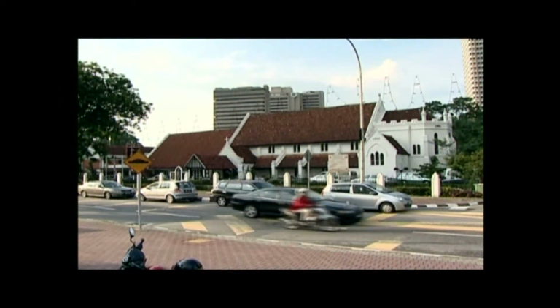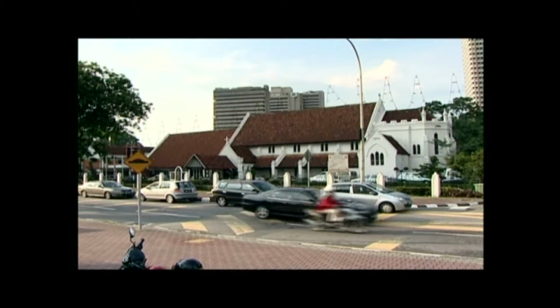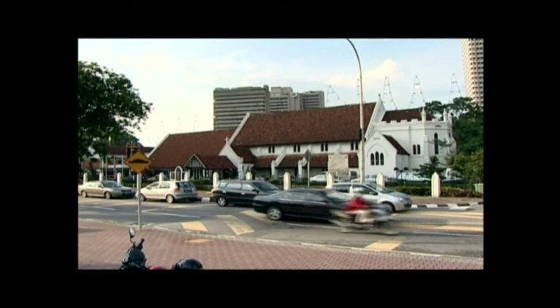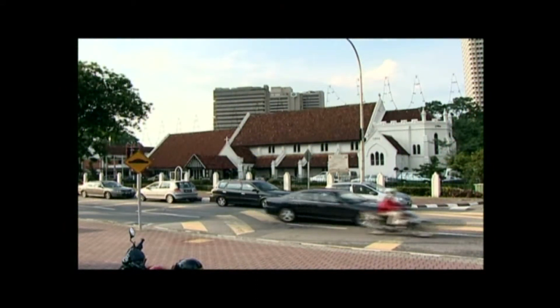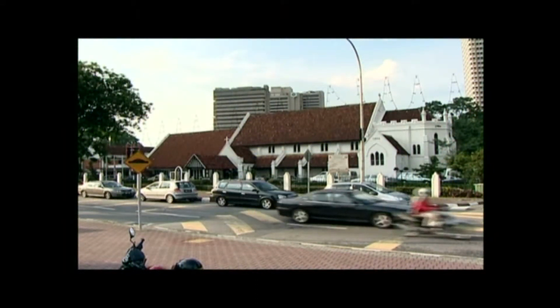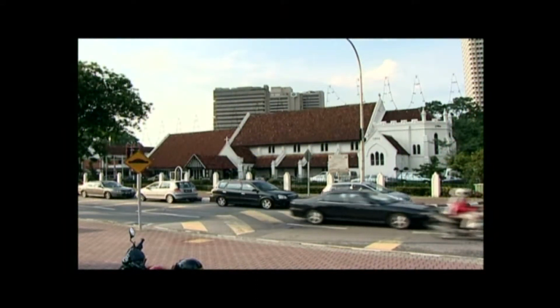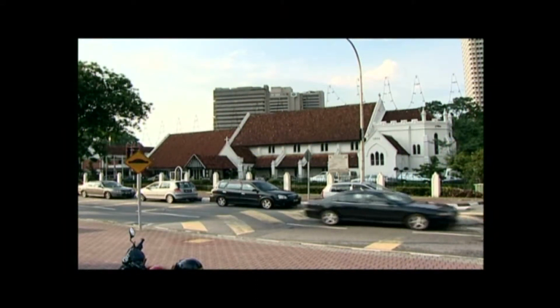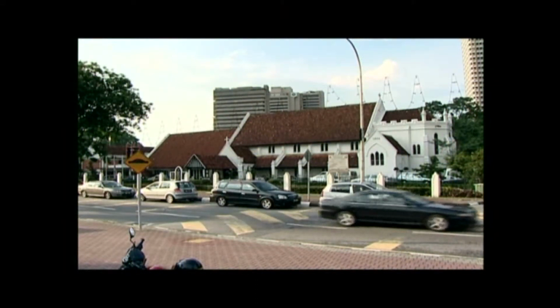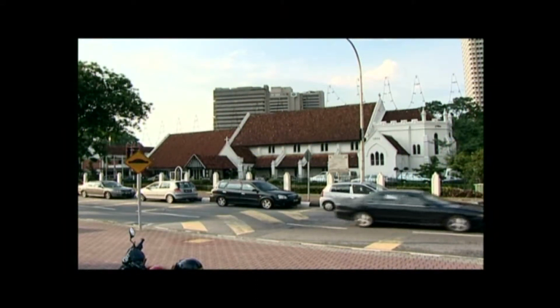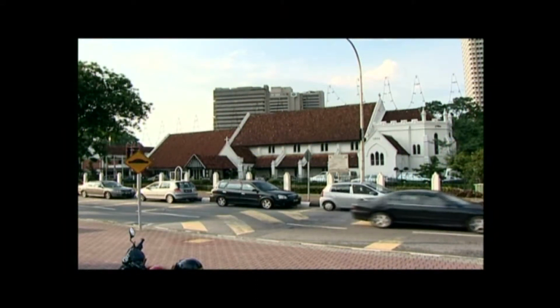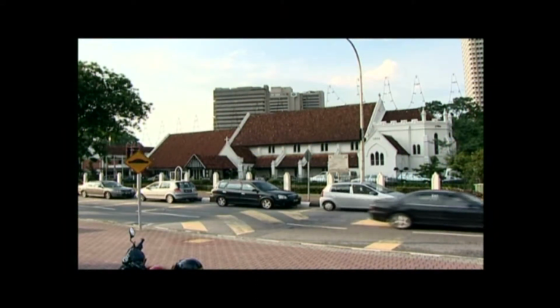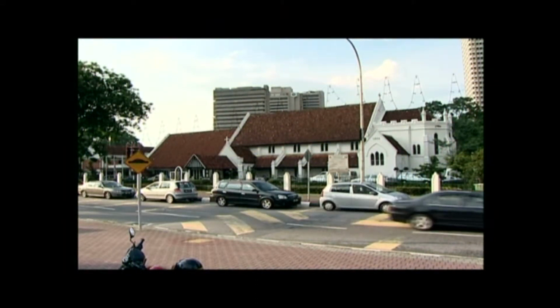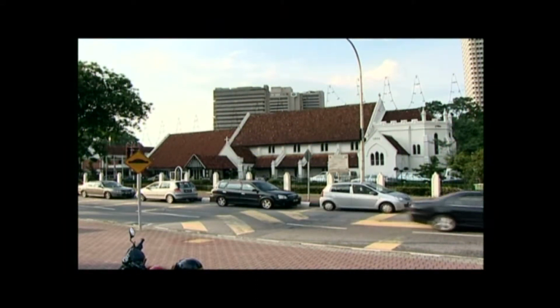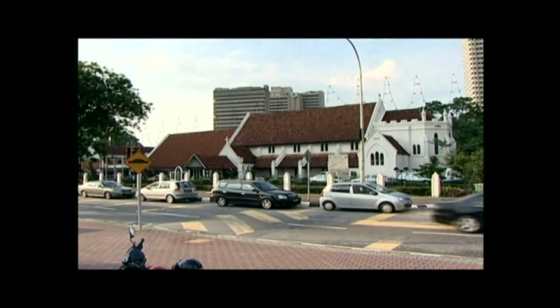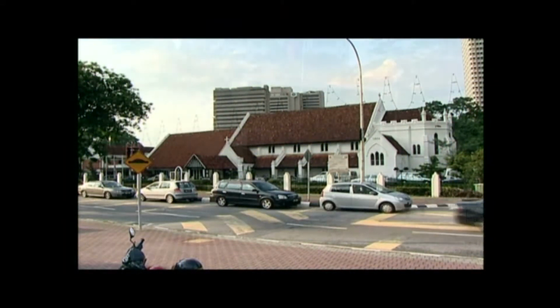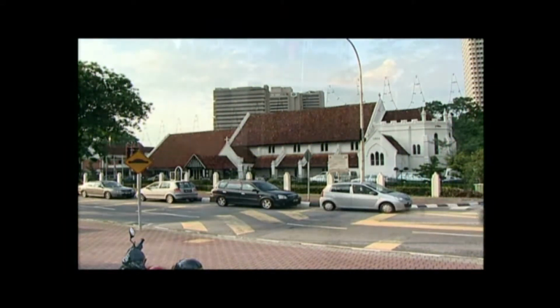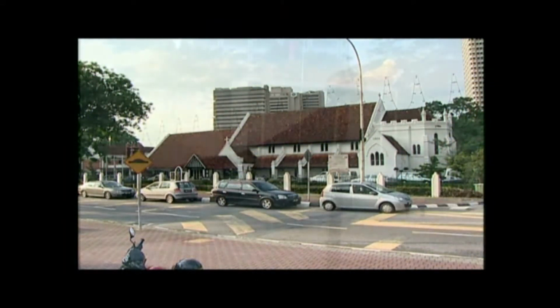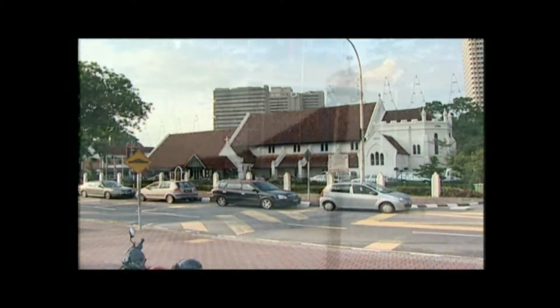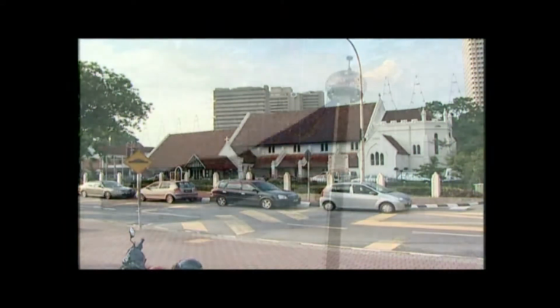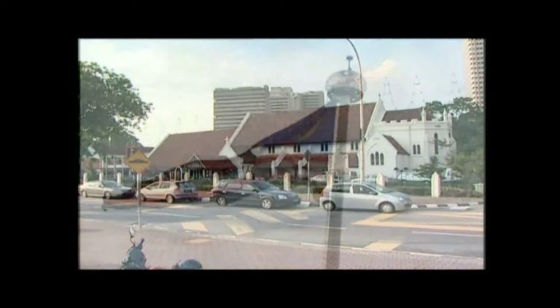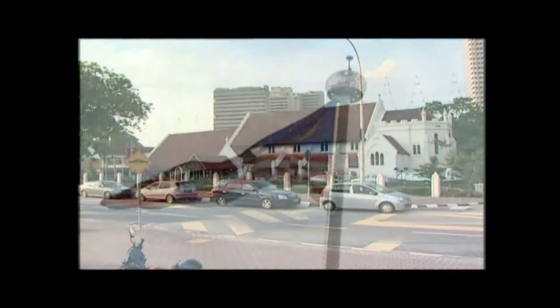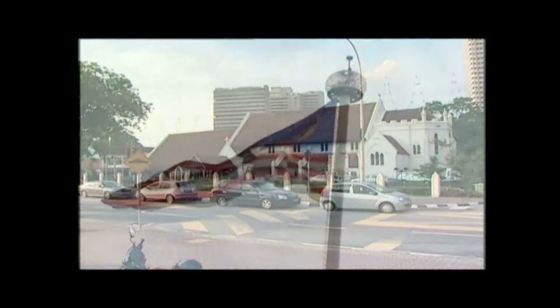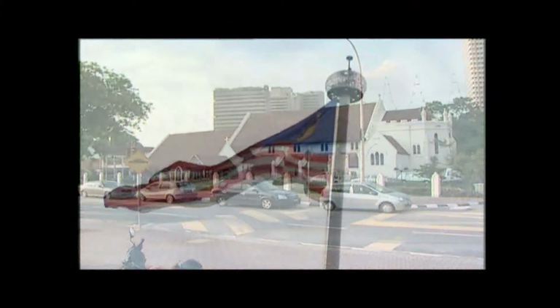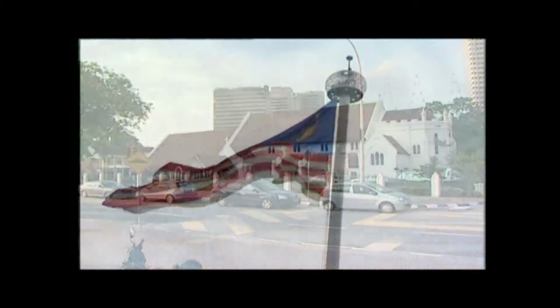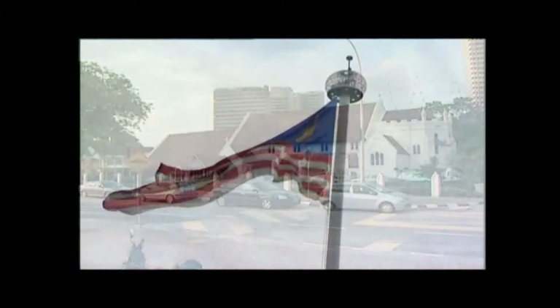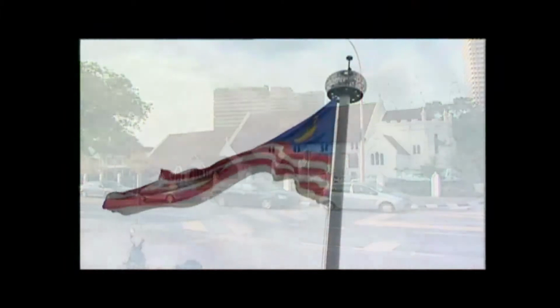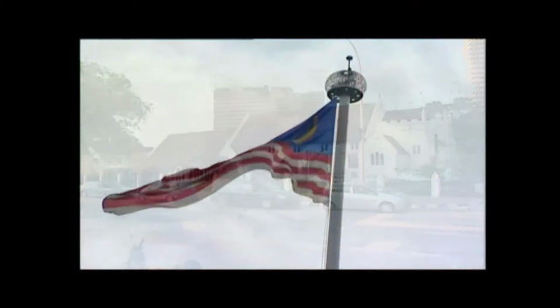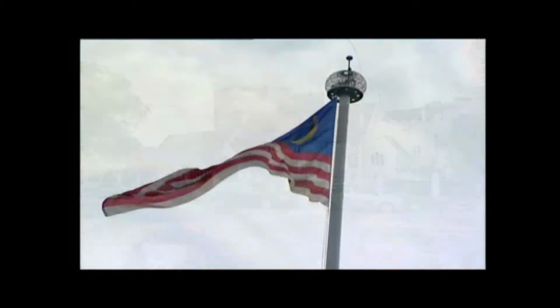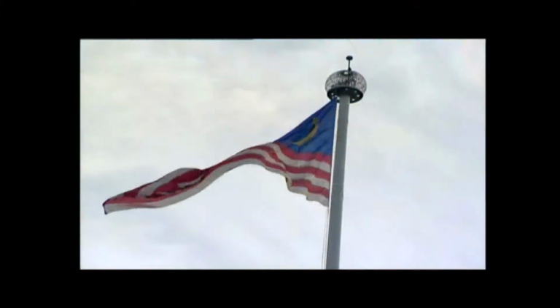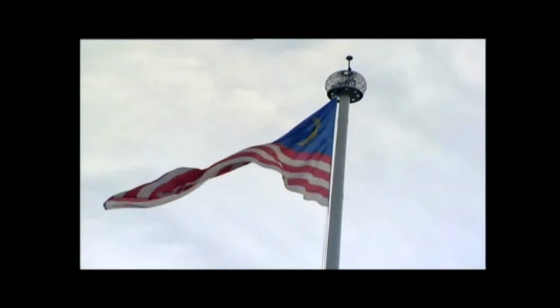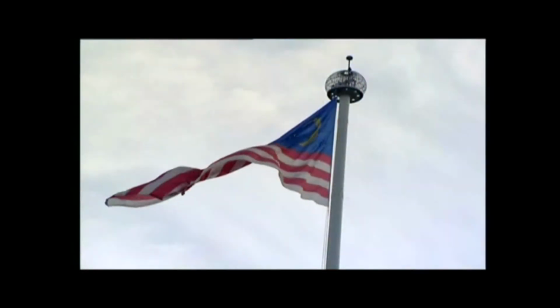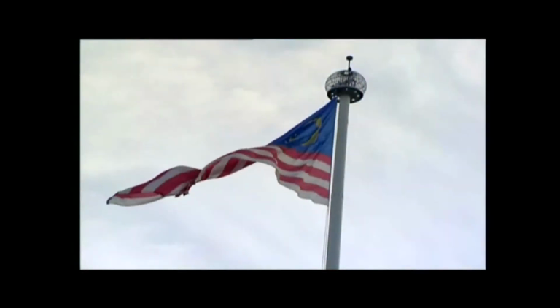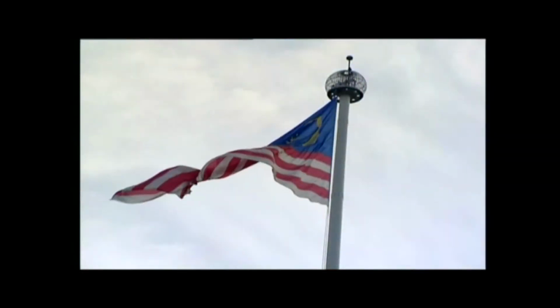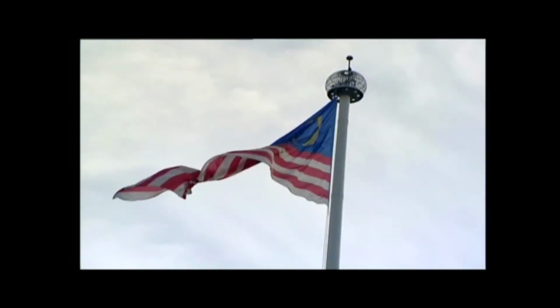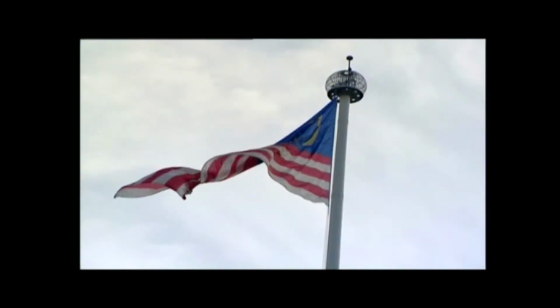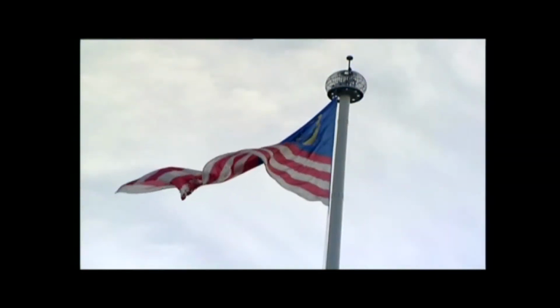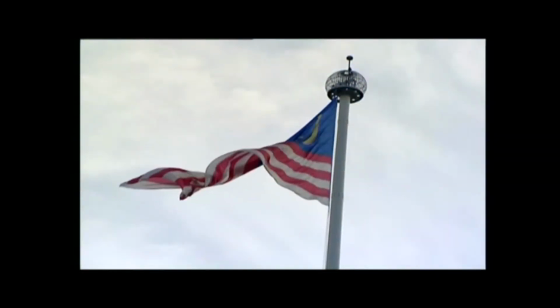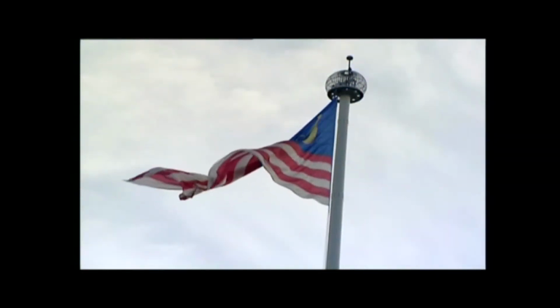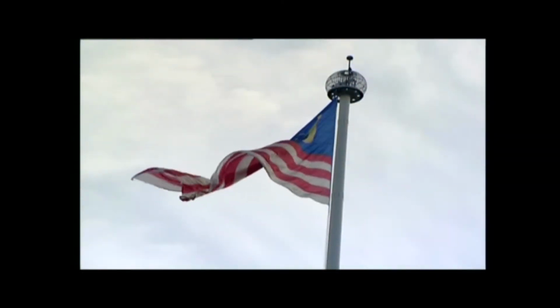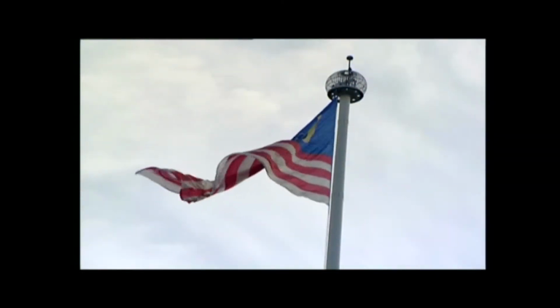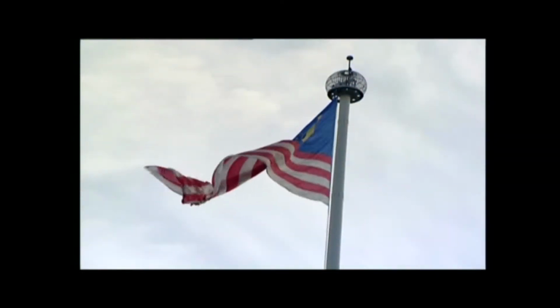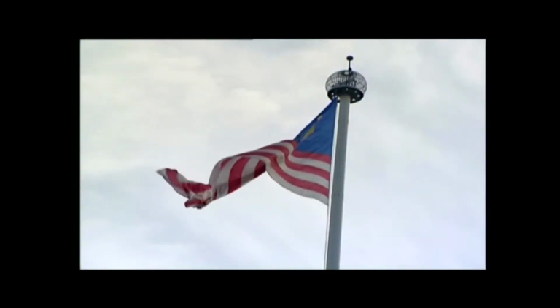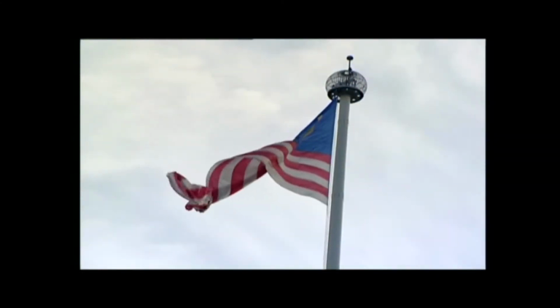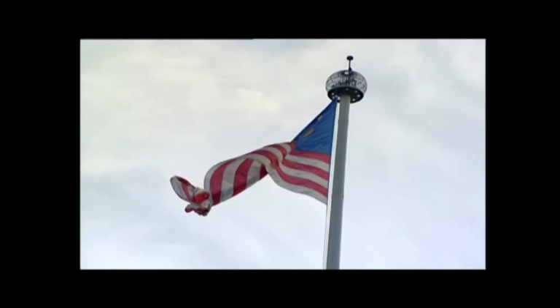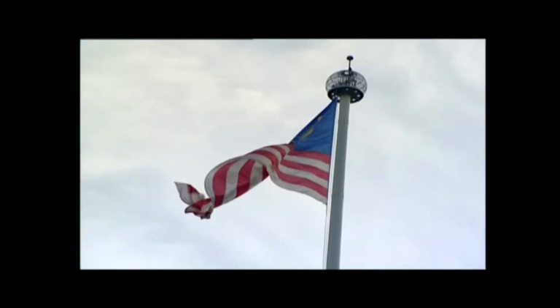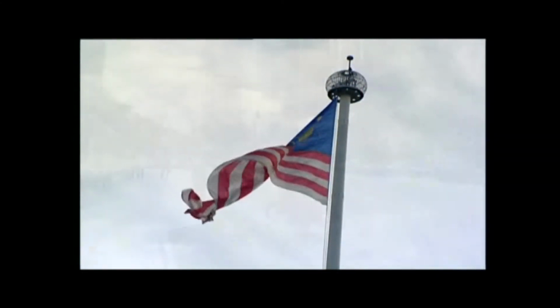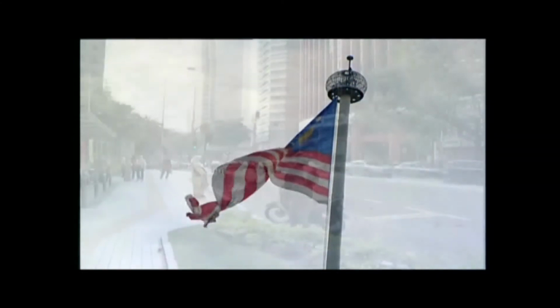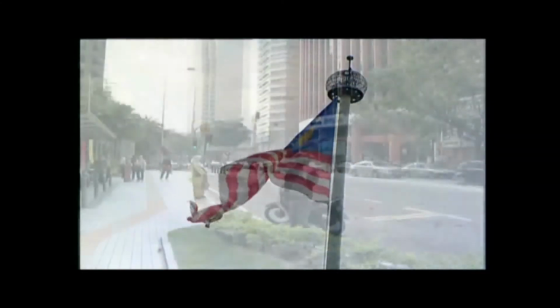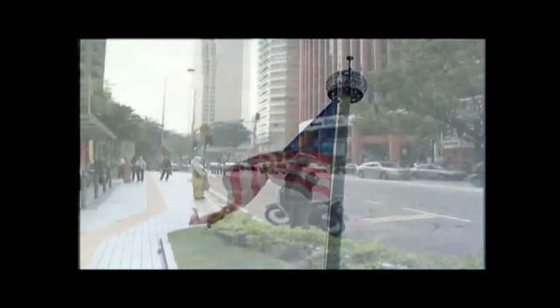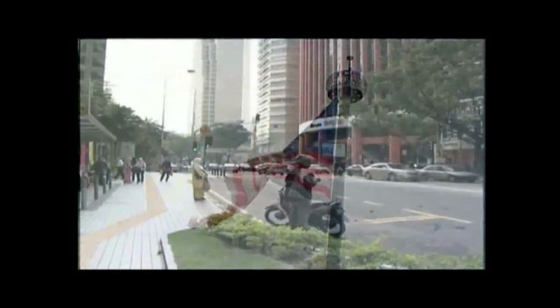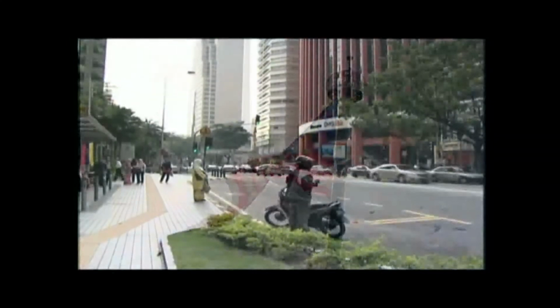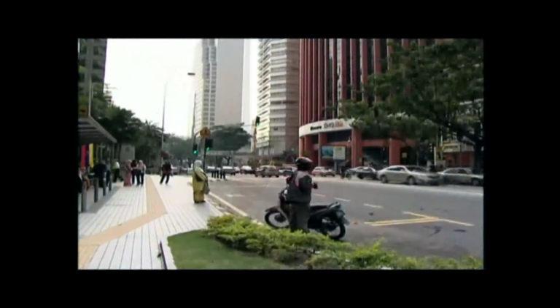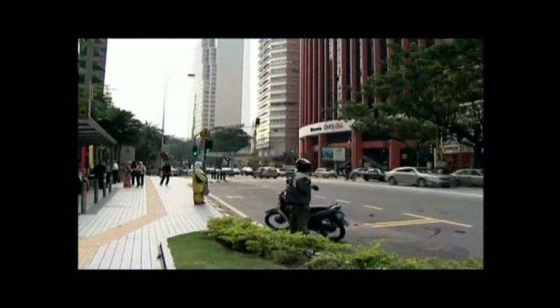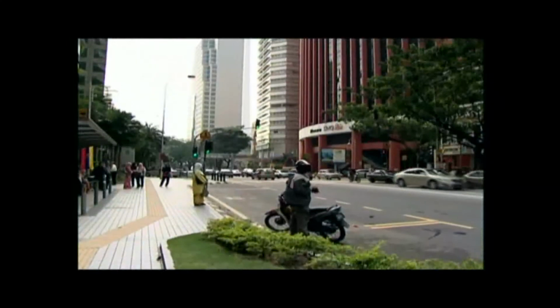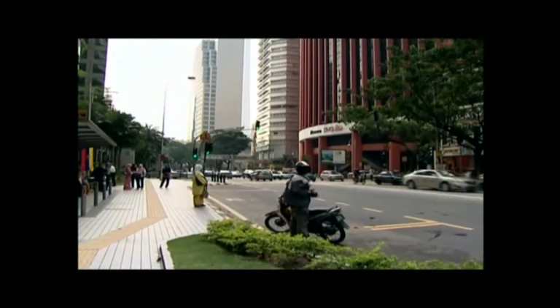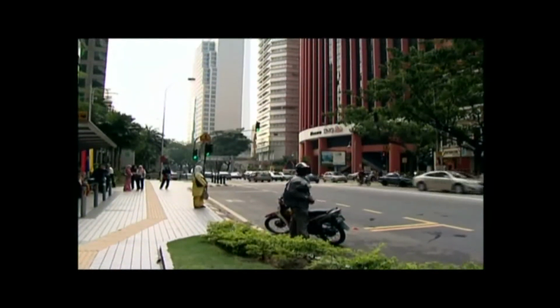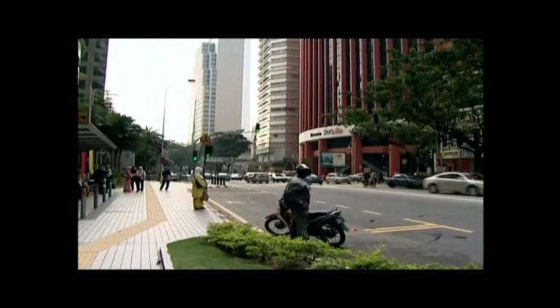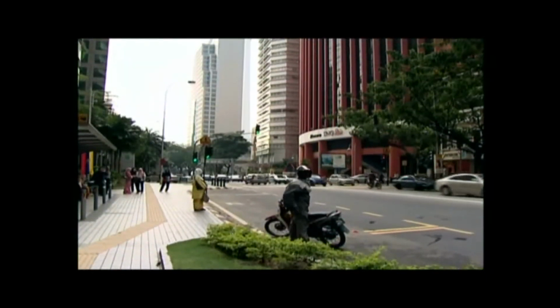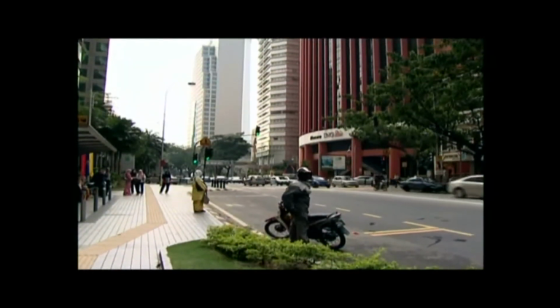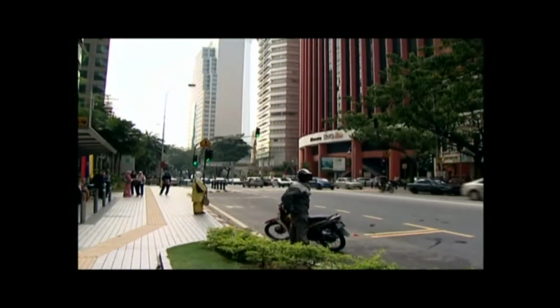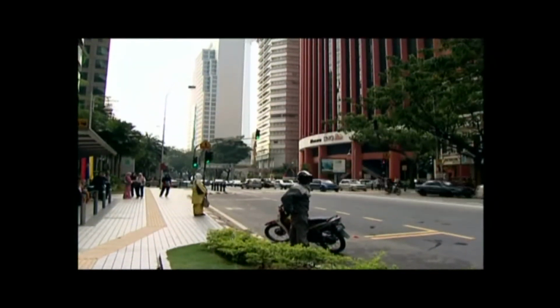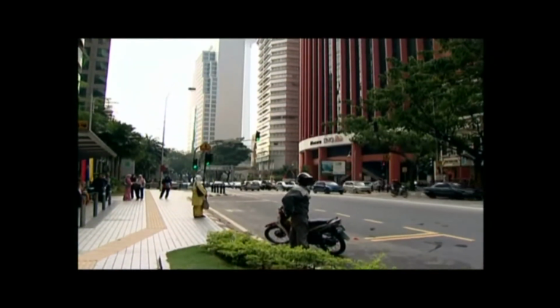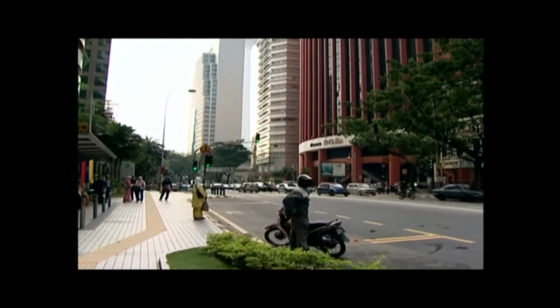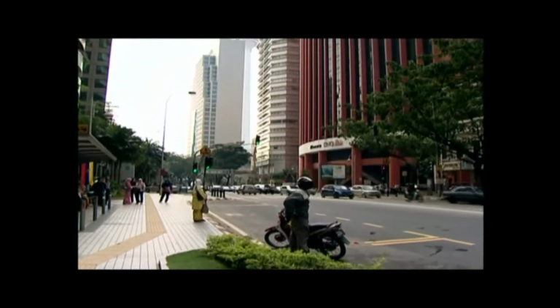This is a city of both history and modernity. This is the Malaysian capital, Kuala Lumpur.